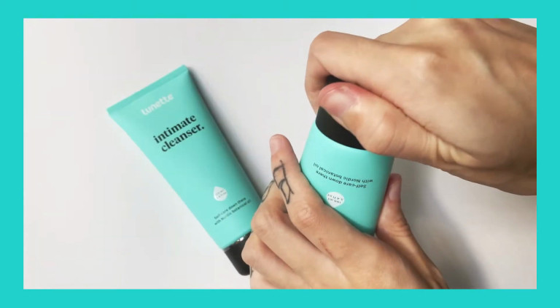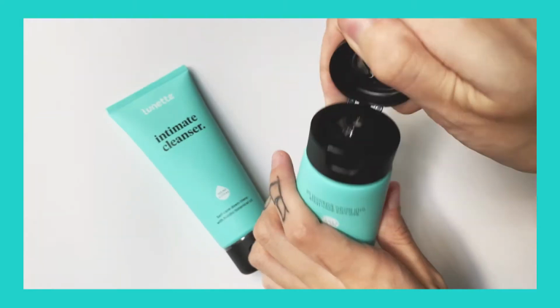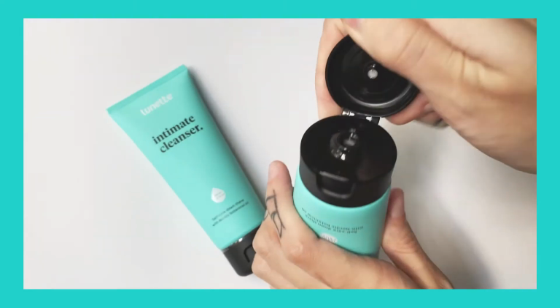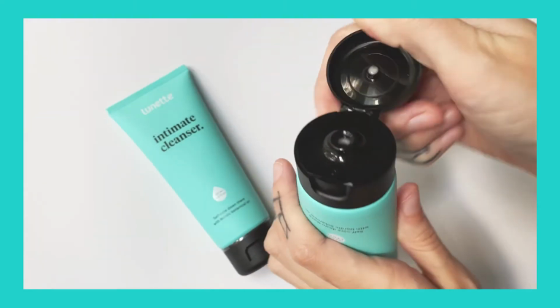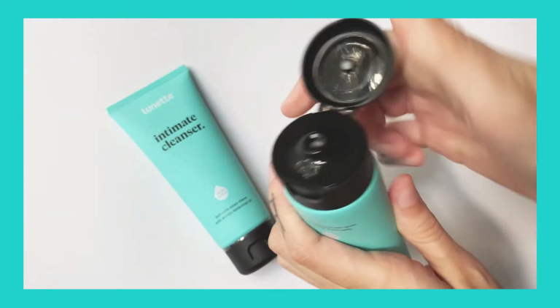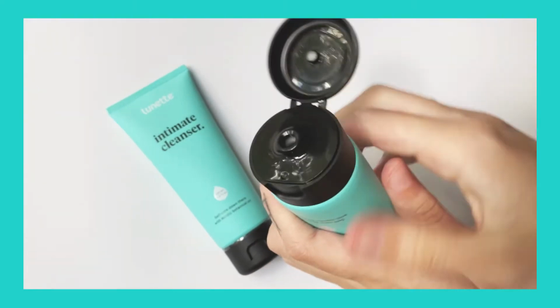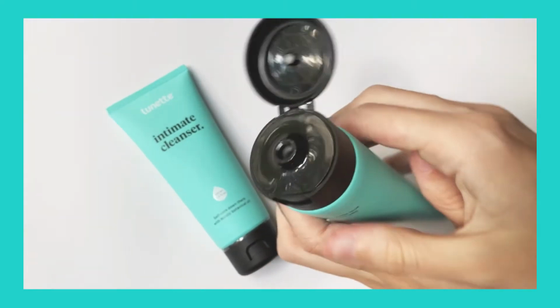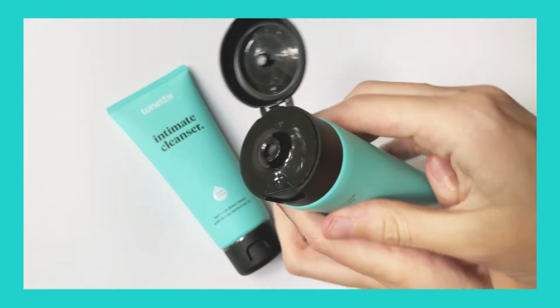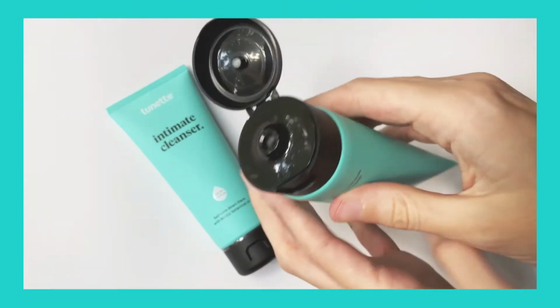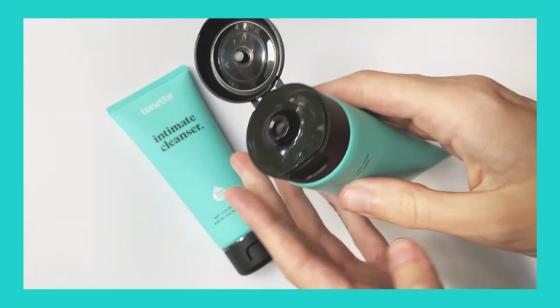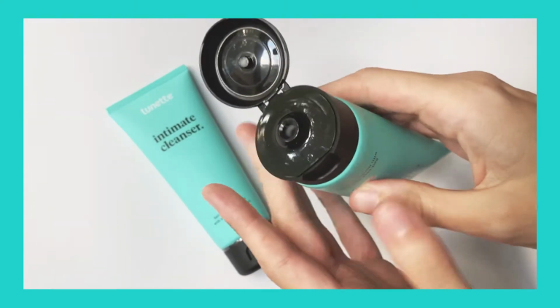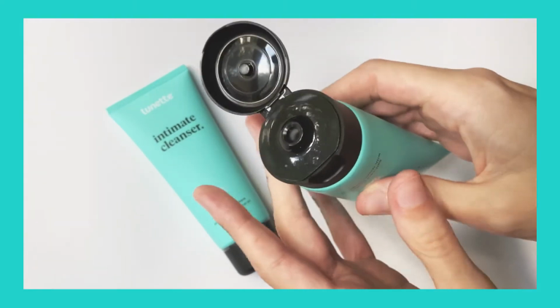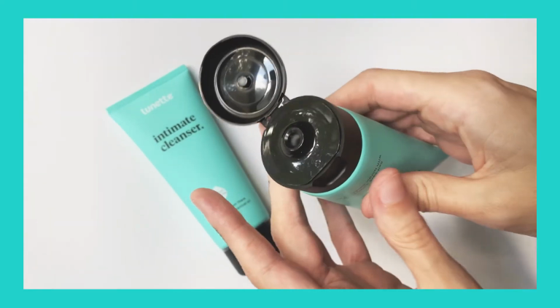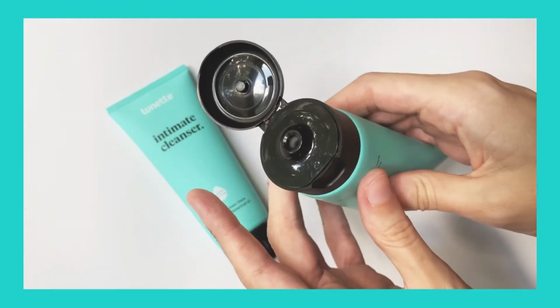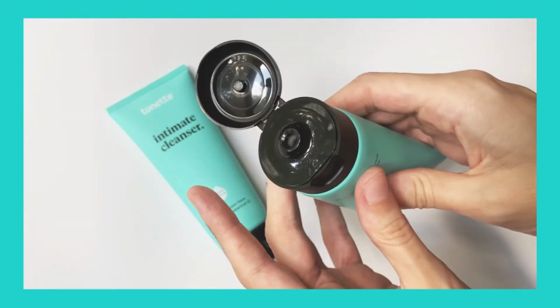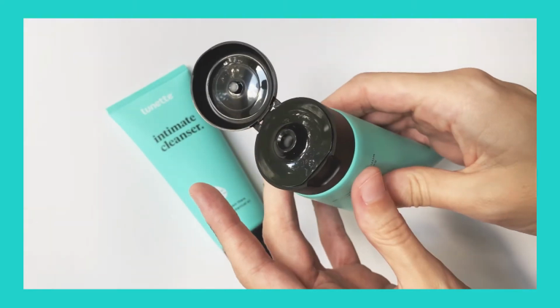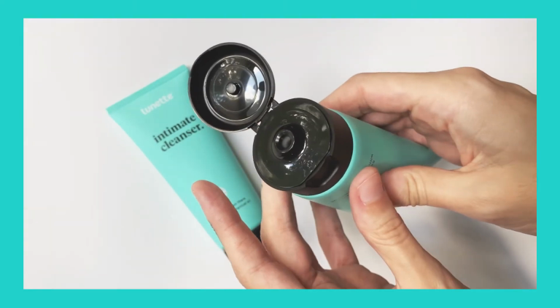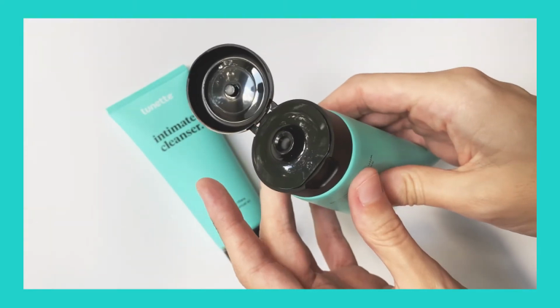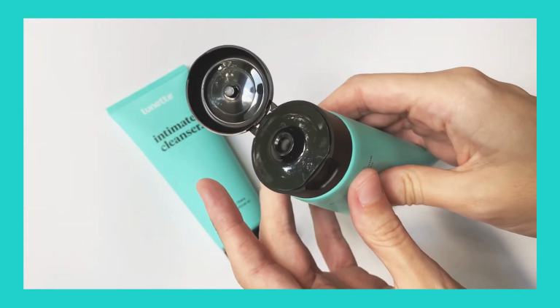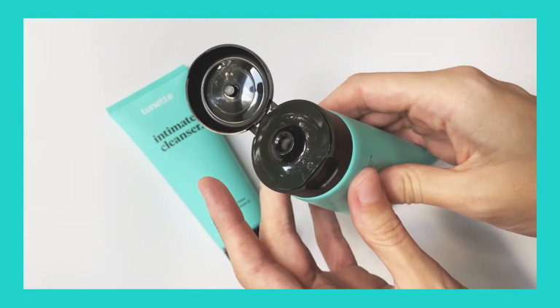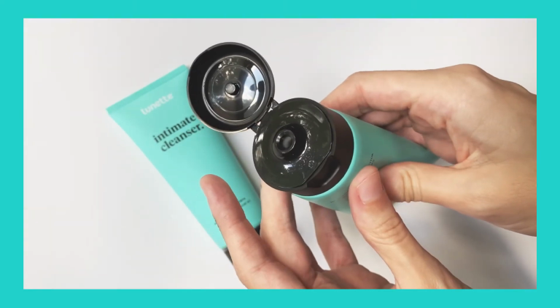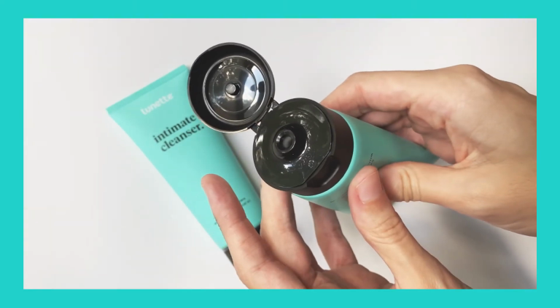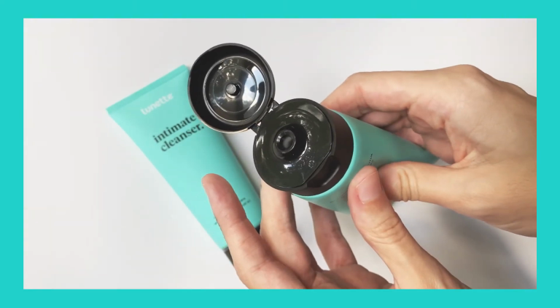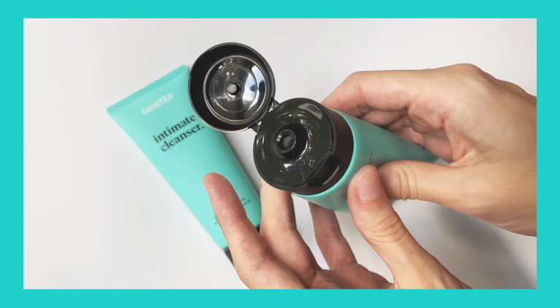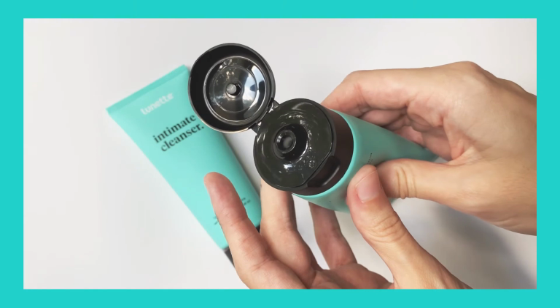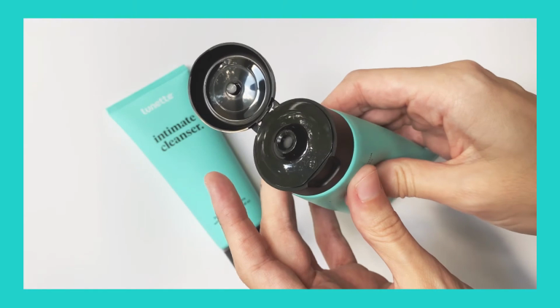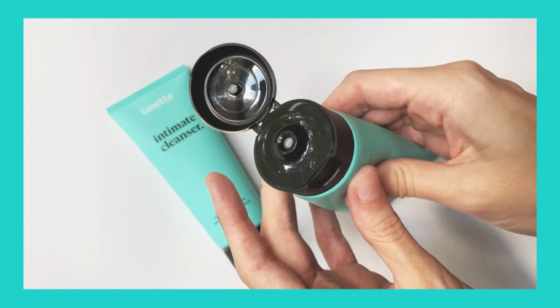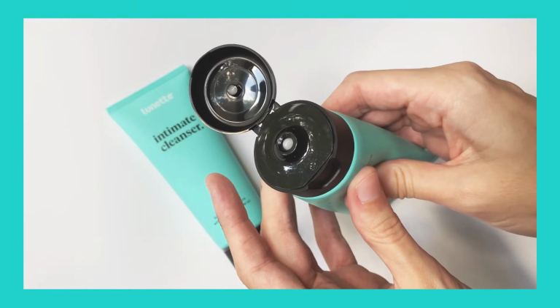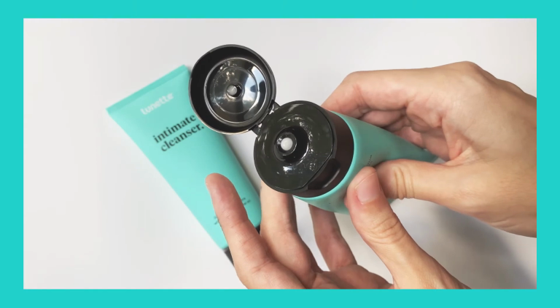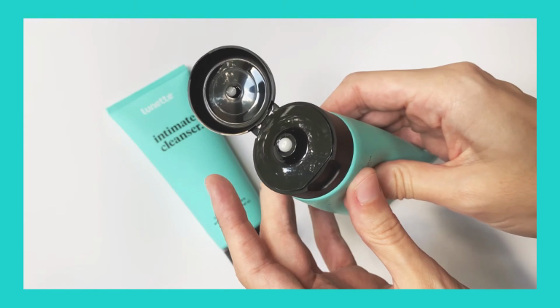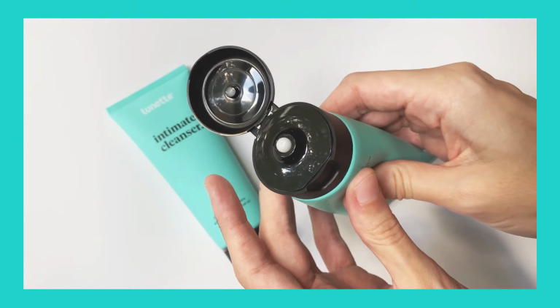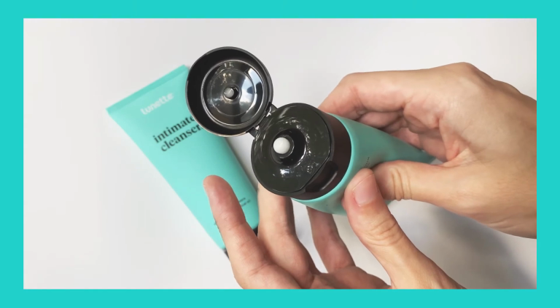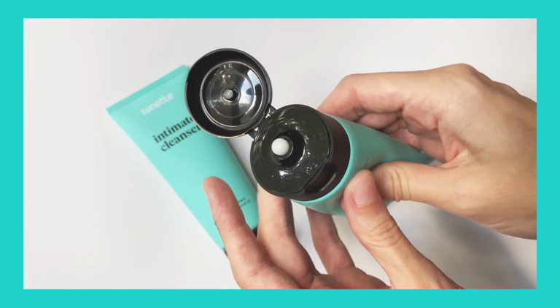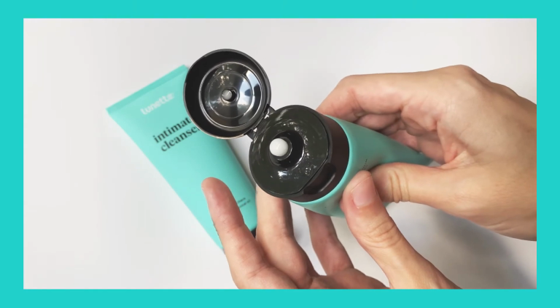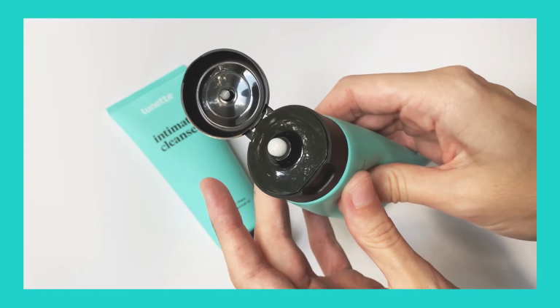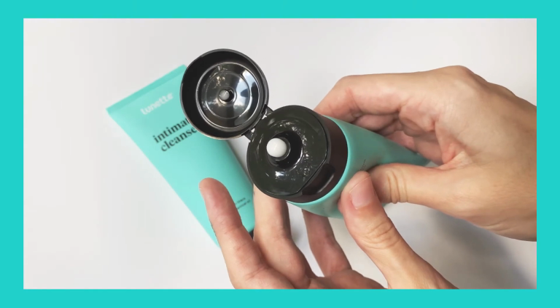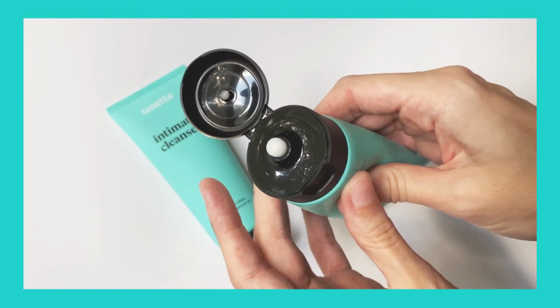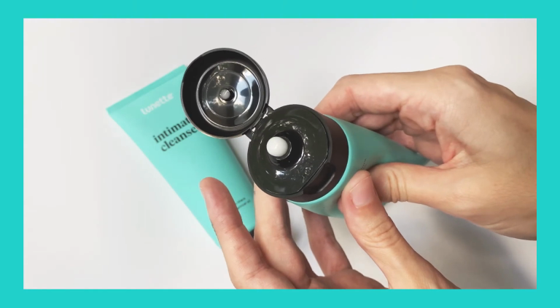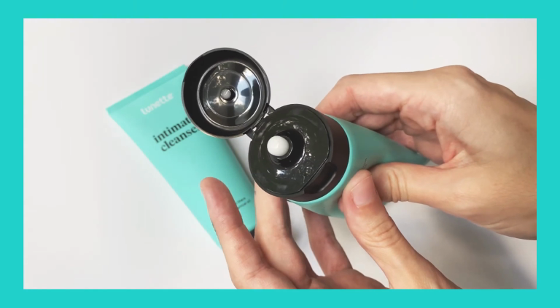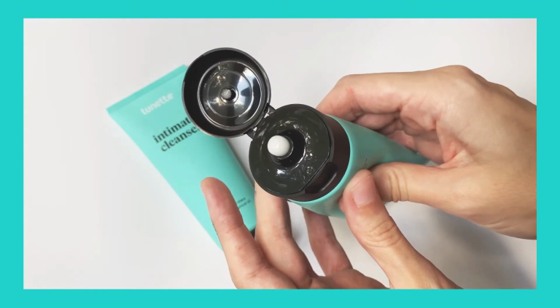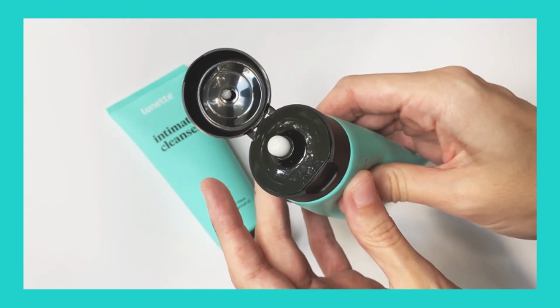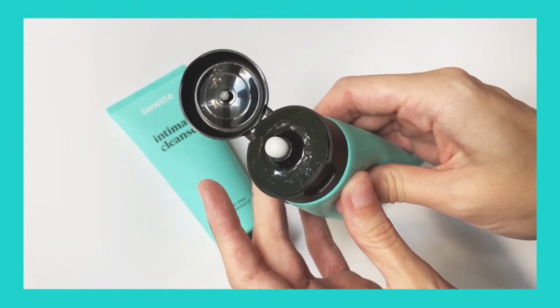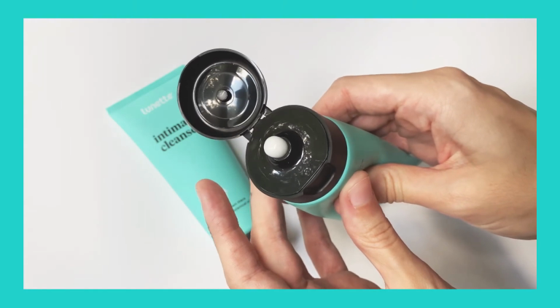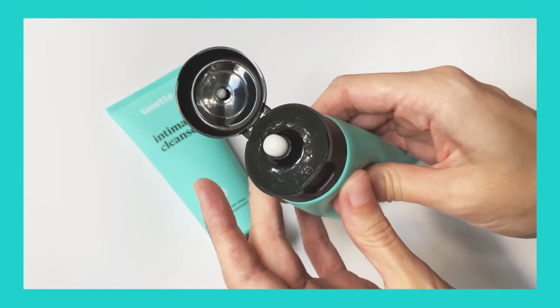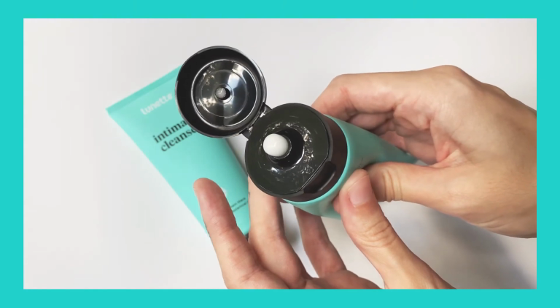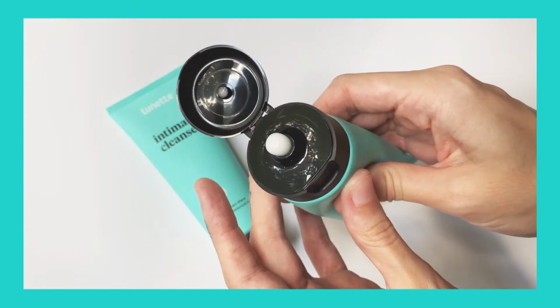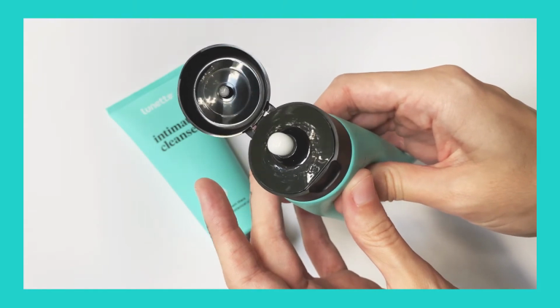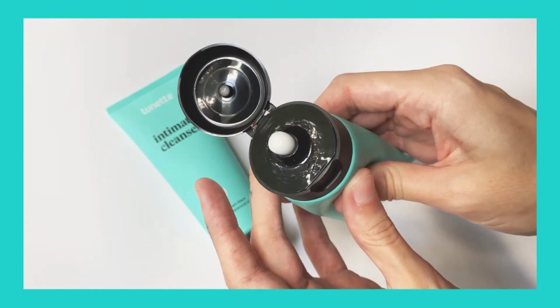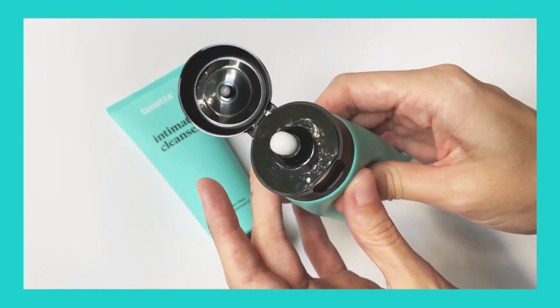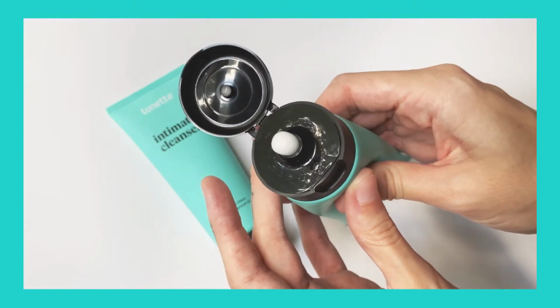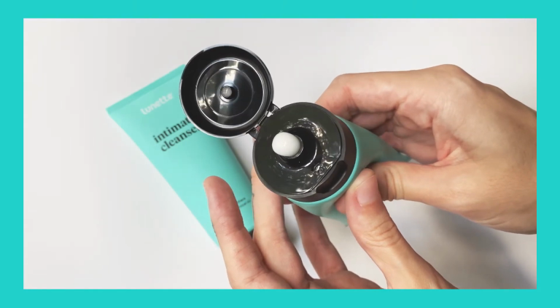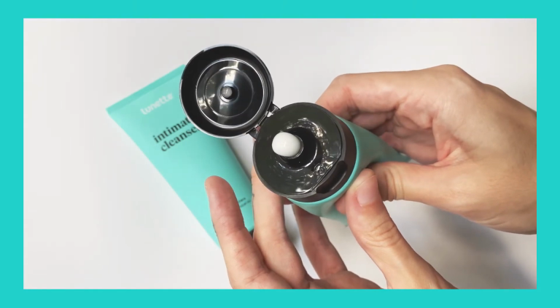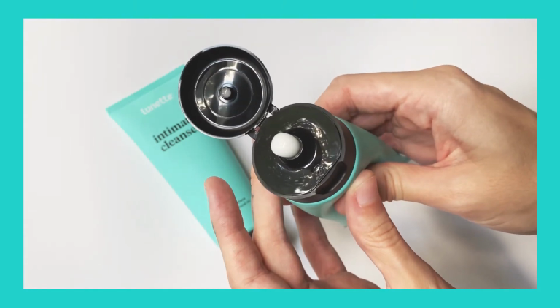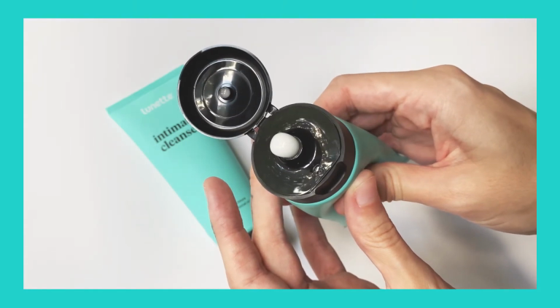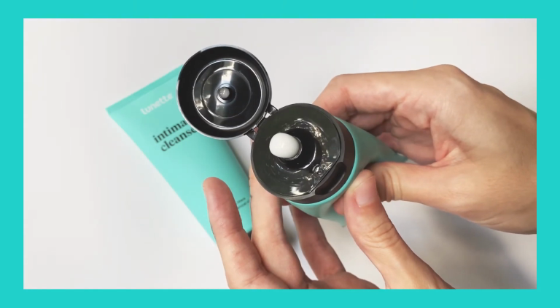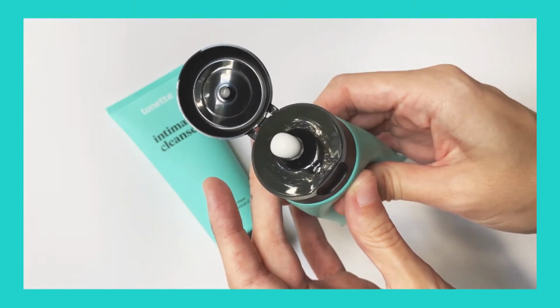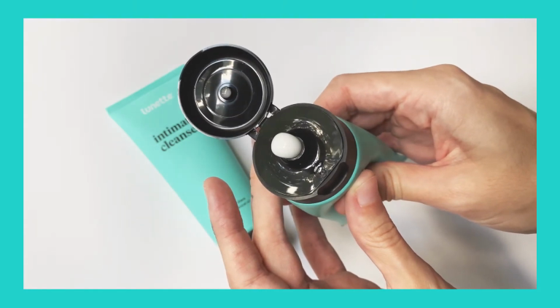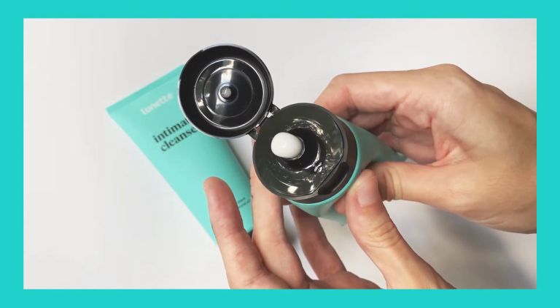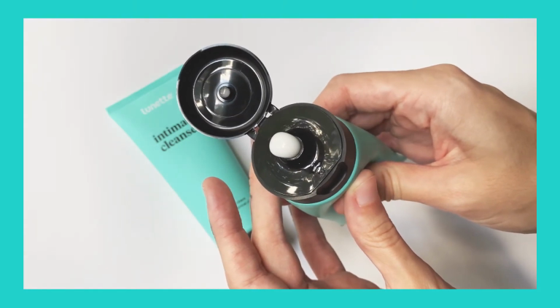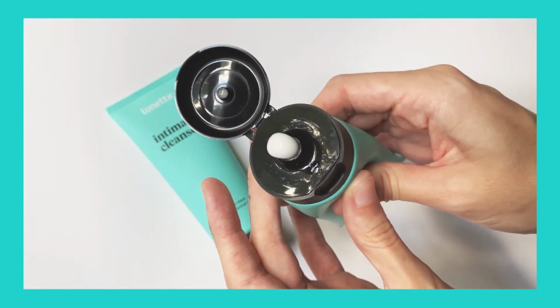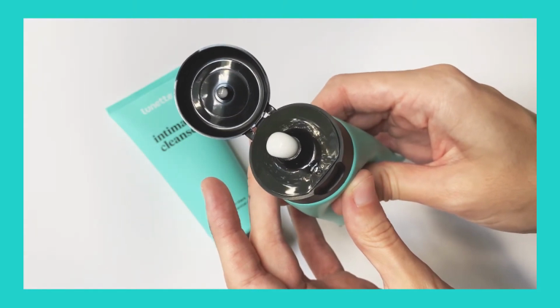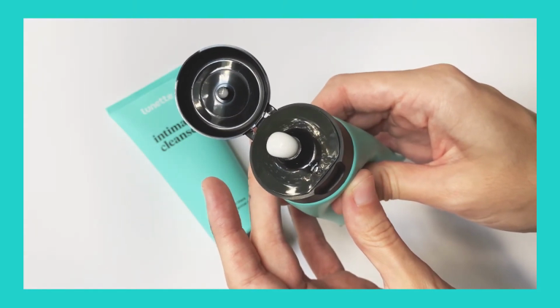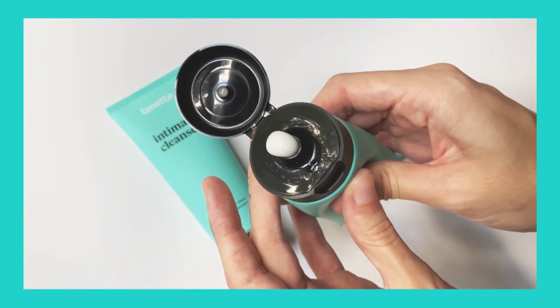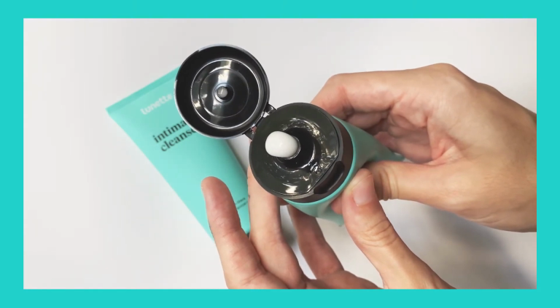The cleanser can be used for daily skincare use to help with itching and discomfort, during menstruation, before and after sex, or any other time you need a refresh.